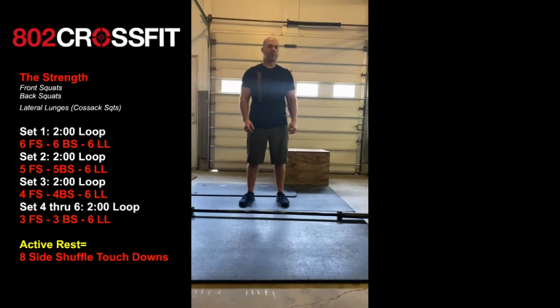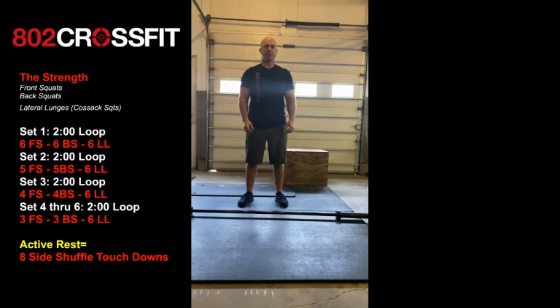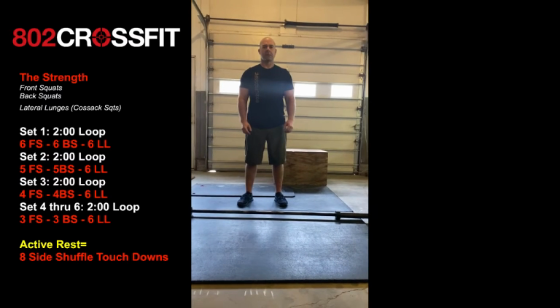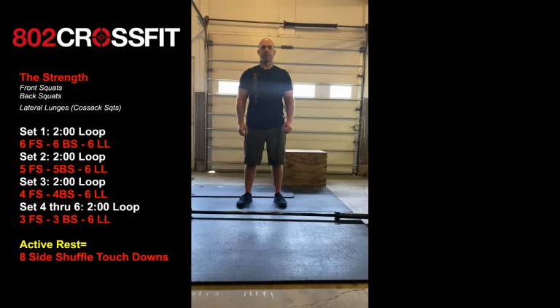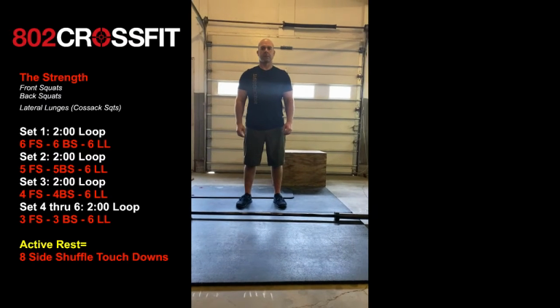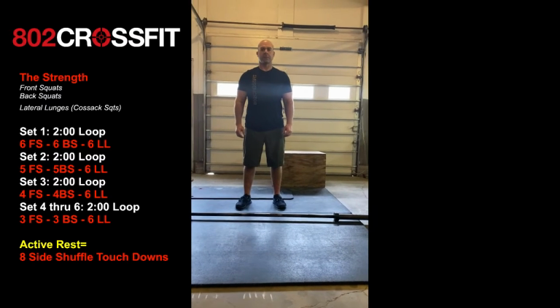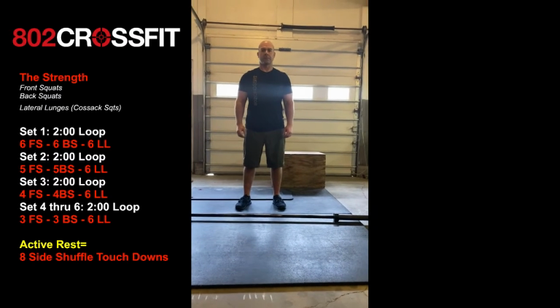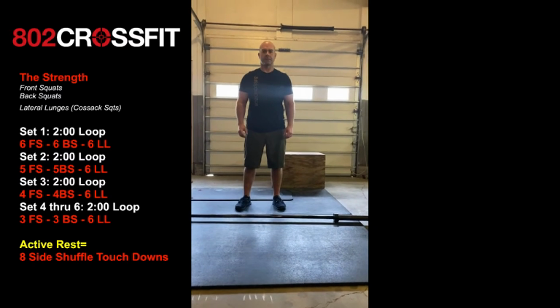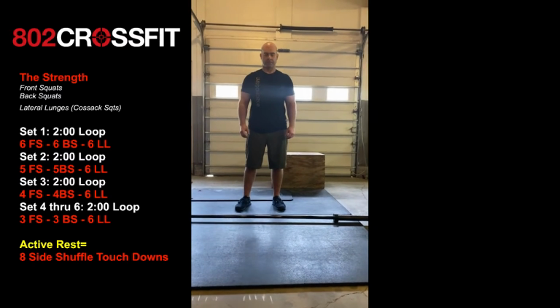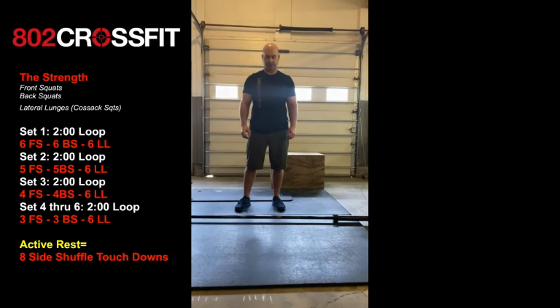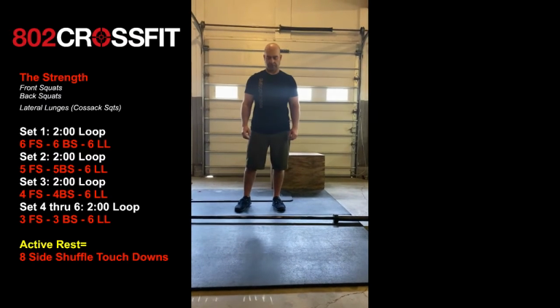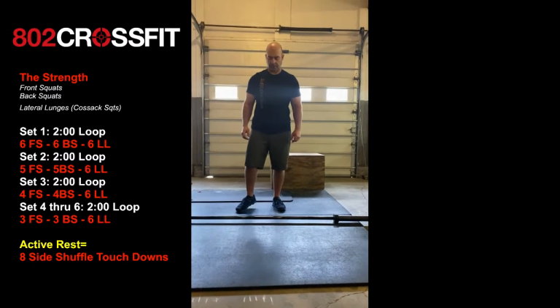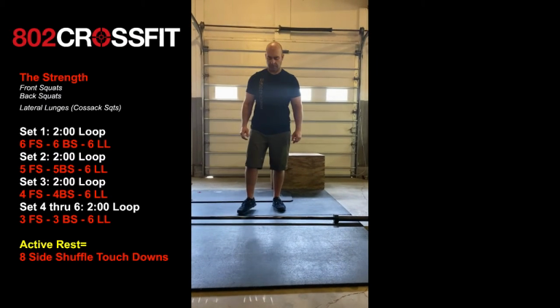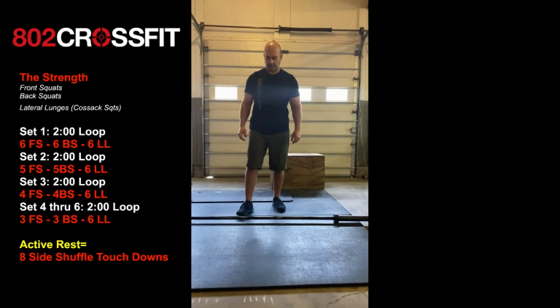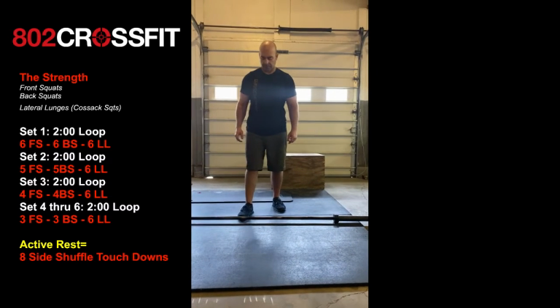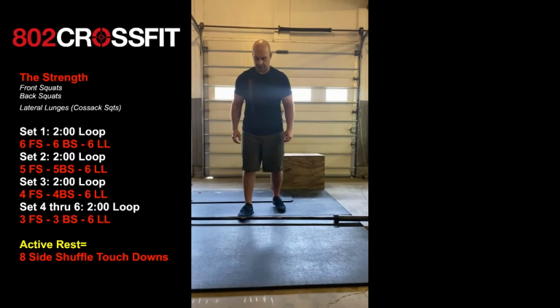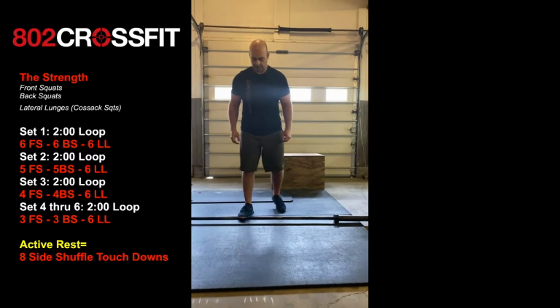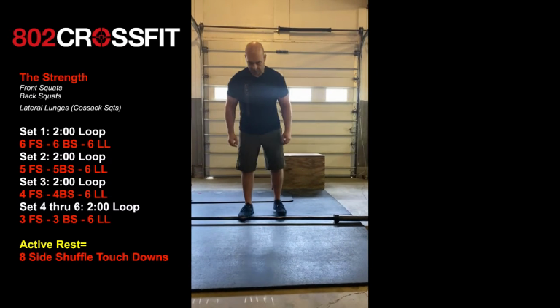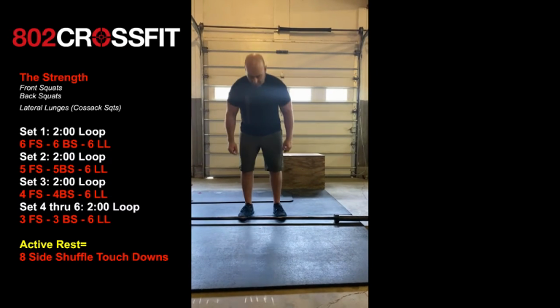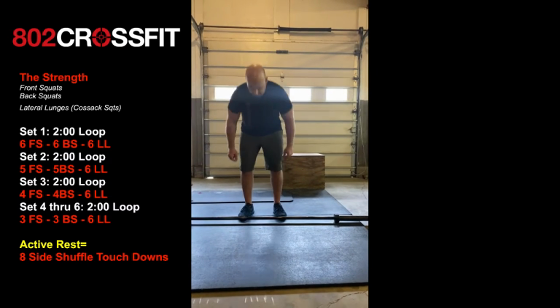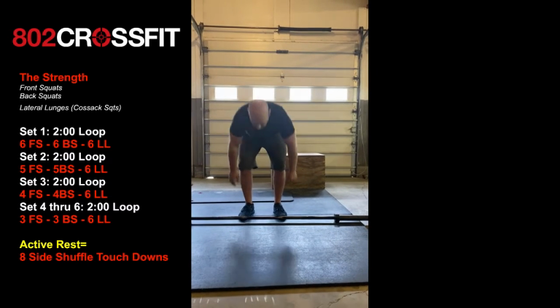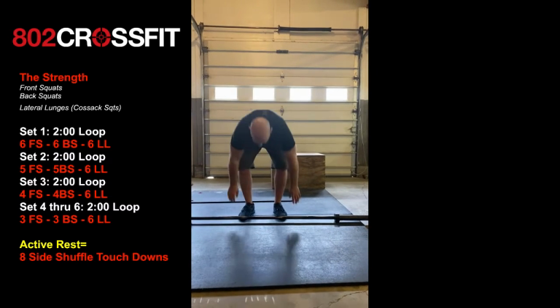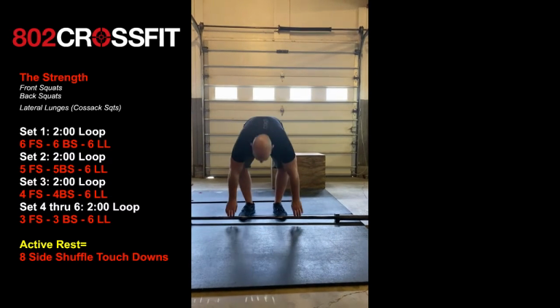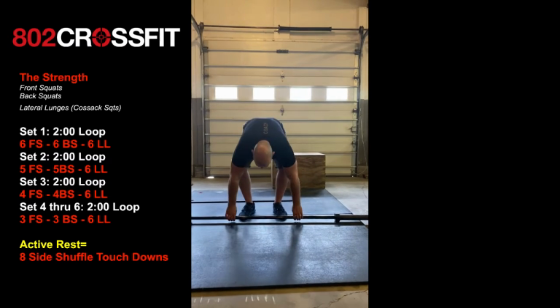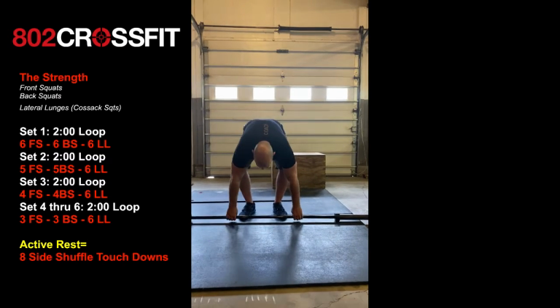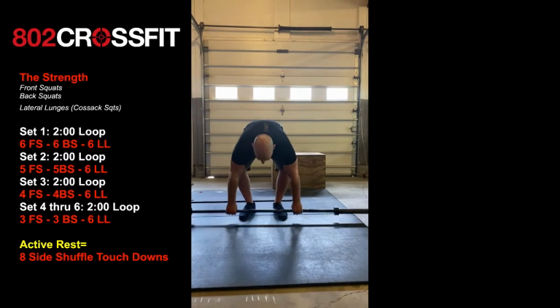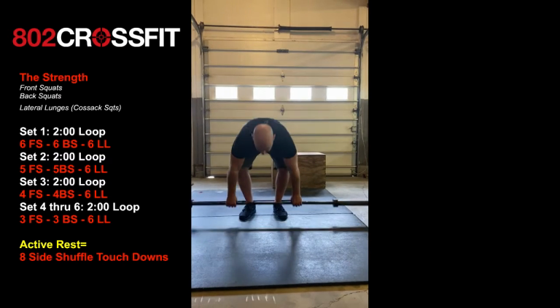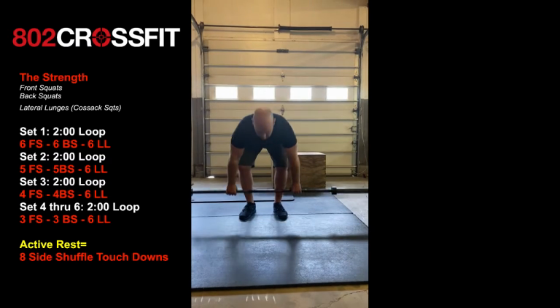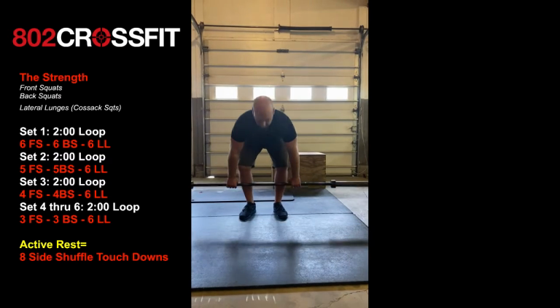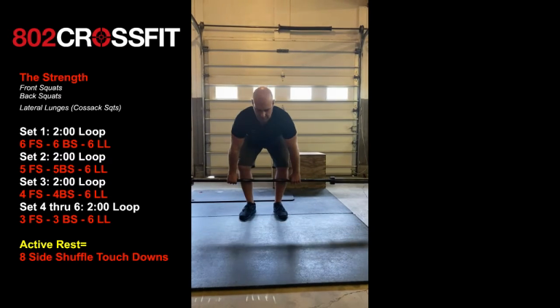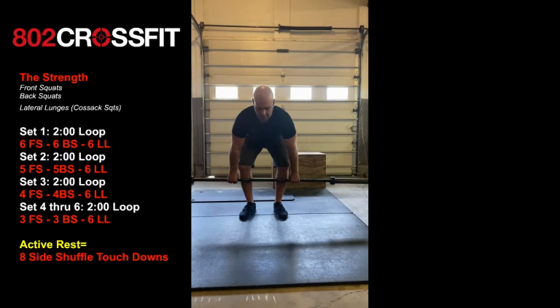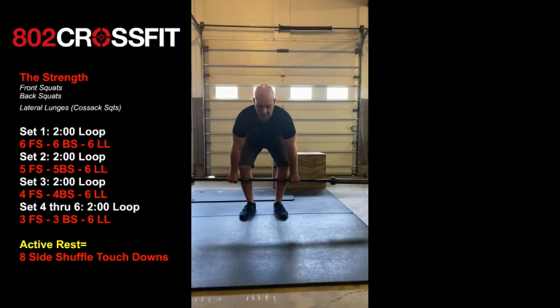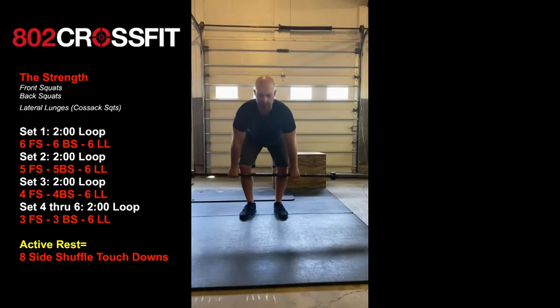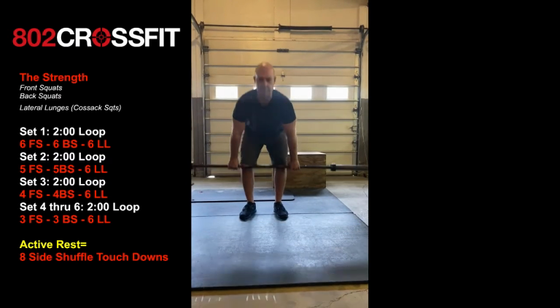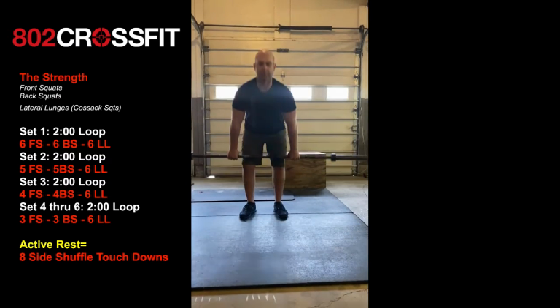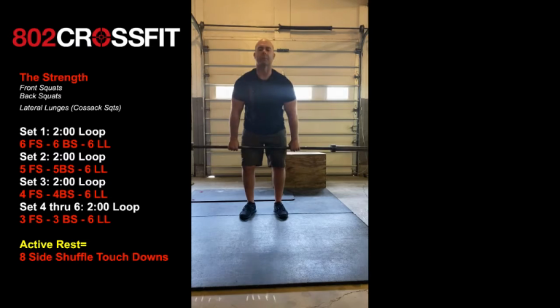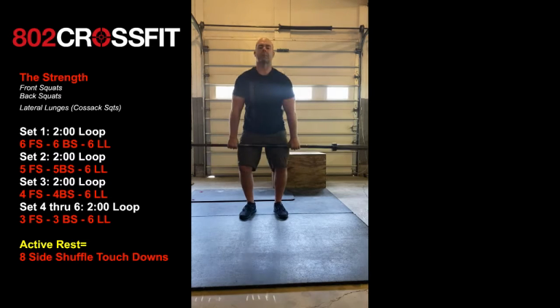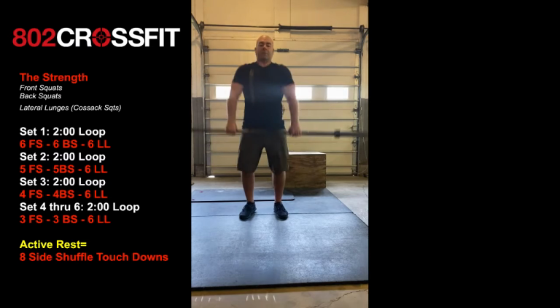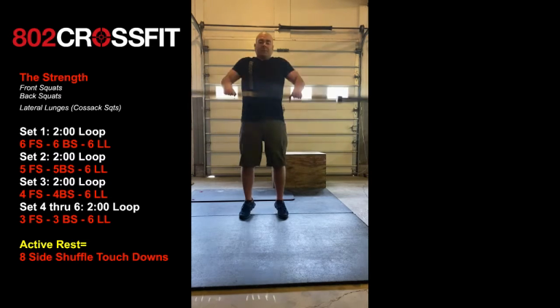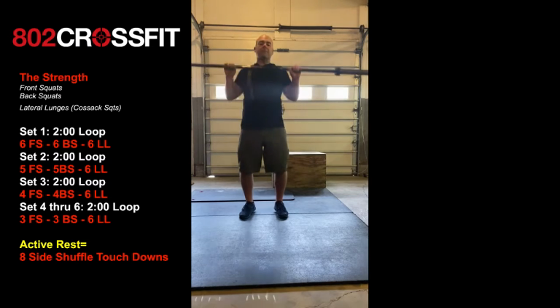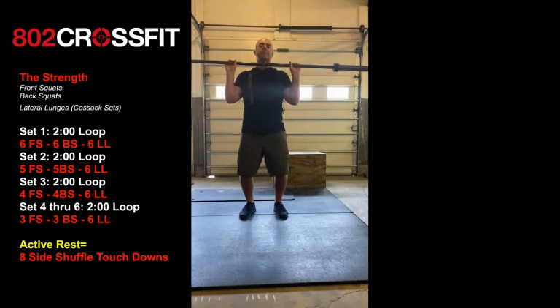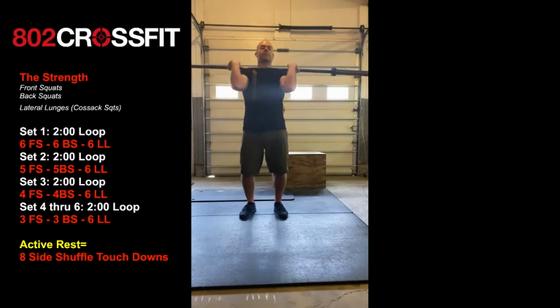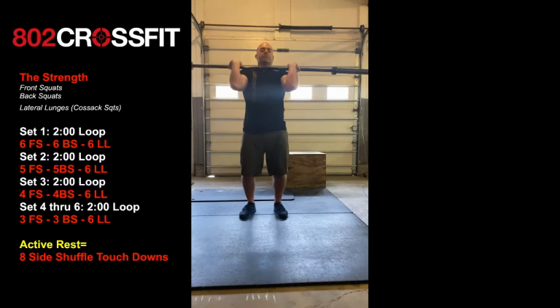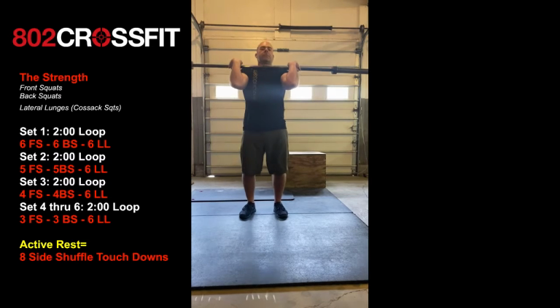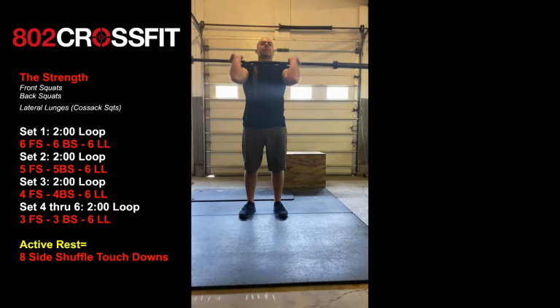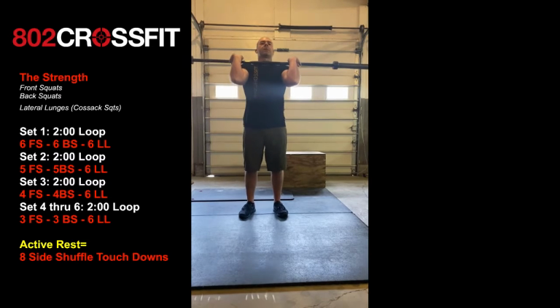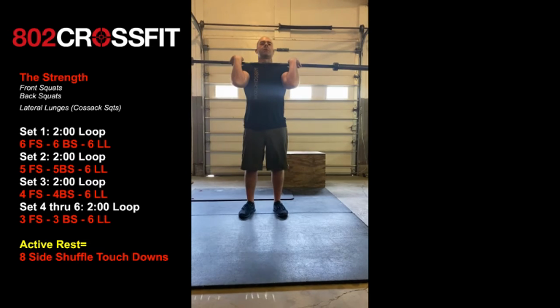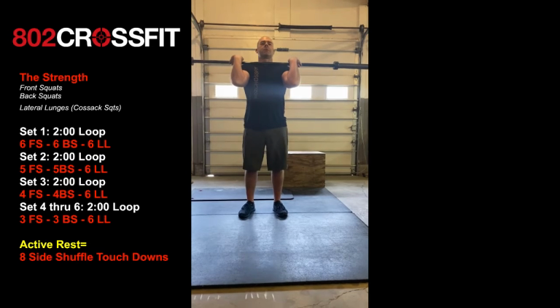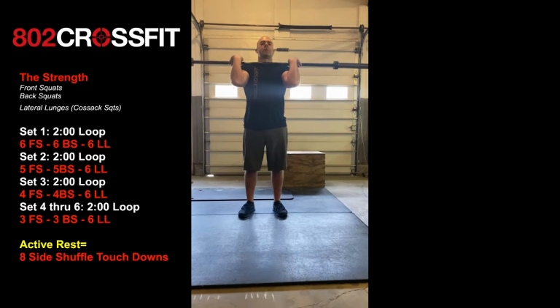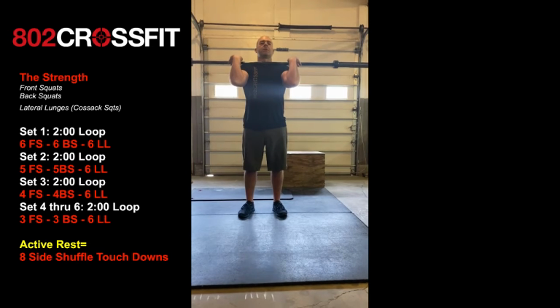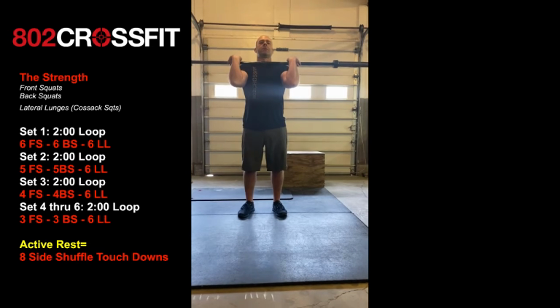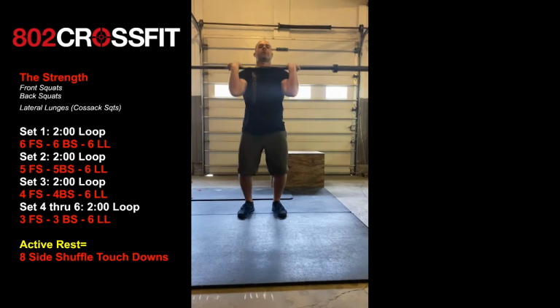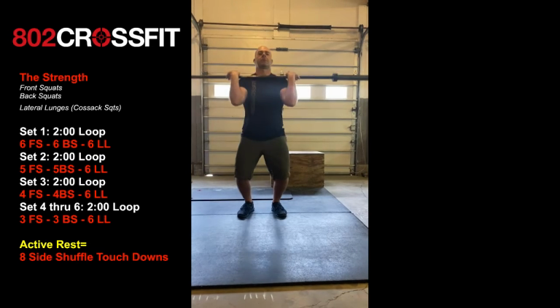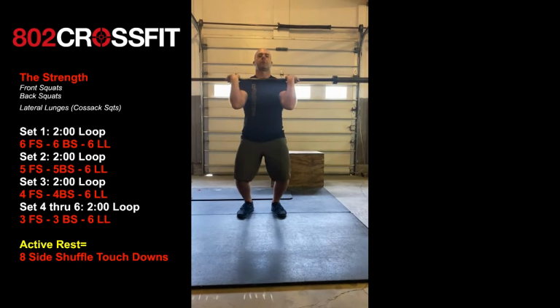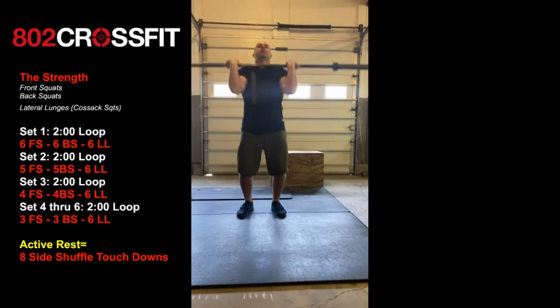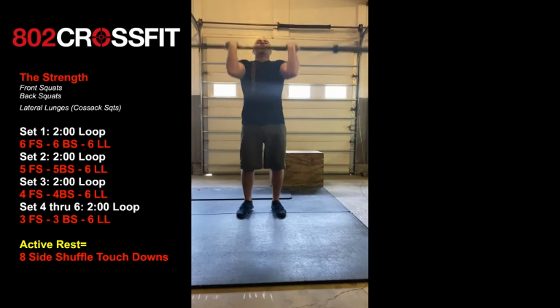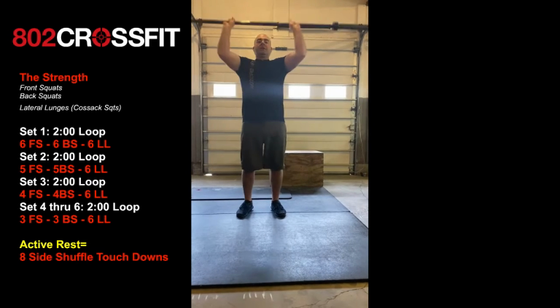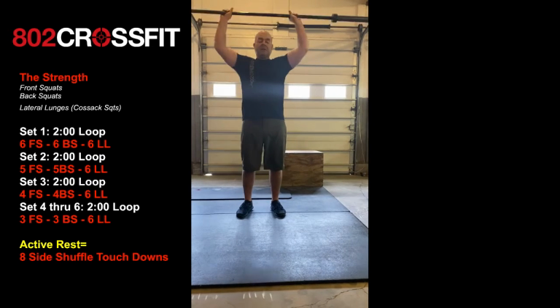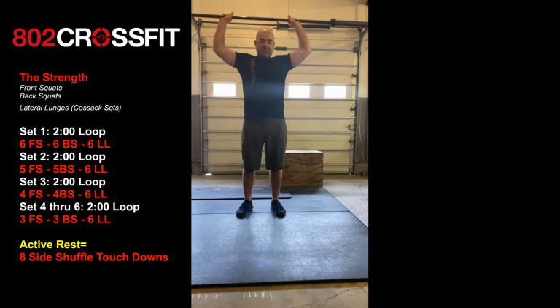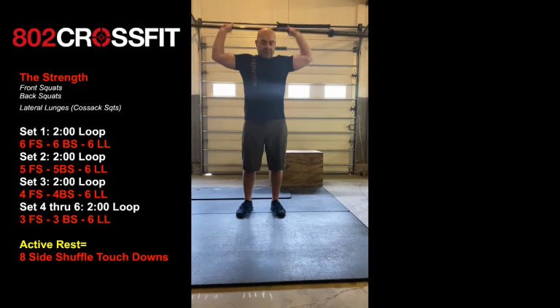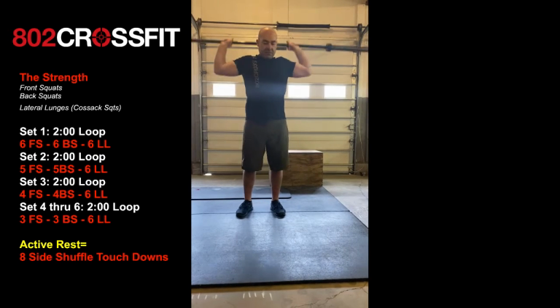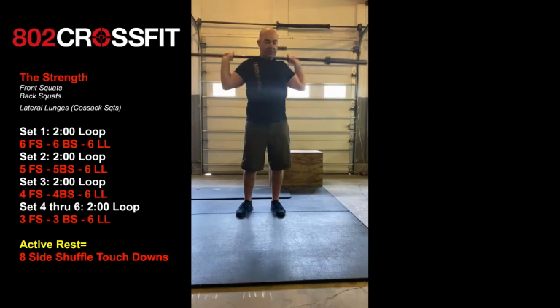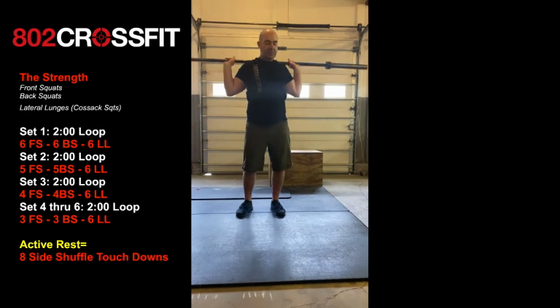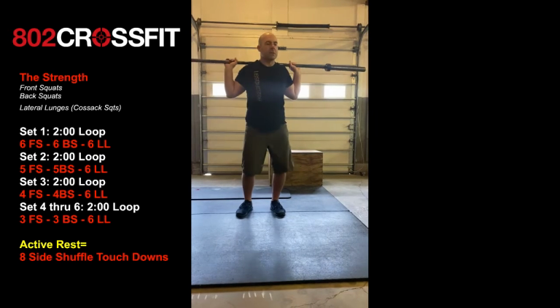All right, your Monday strength. We're going to hit front squats and back squats. Now in order to get the bar up, you do have to do a clean. So clean it to your shoulders.